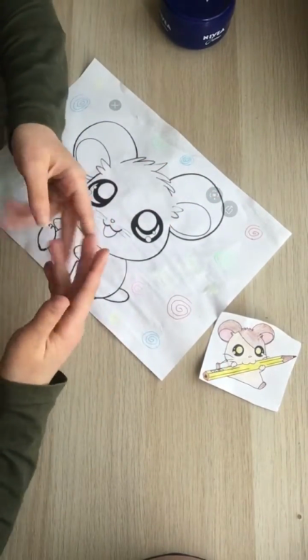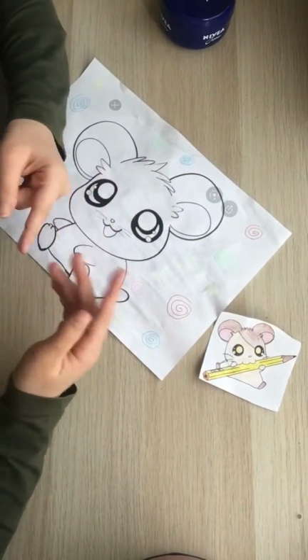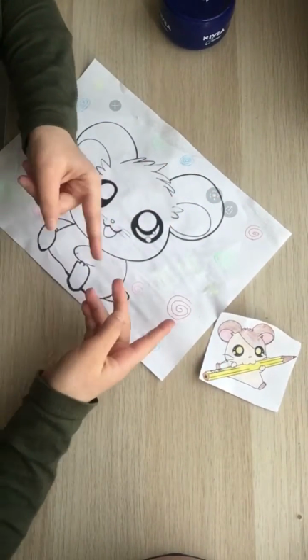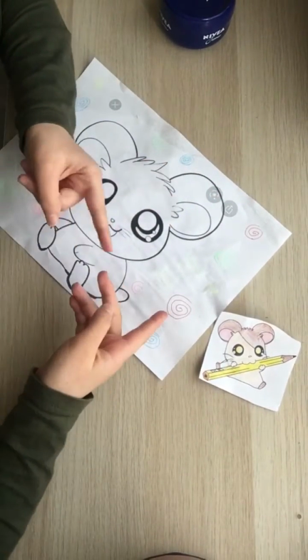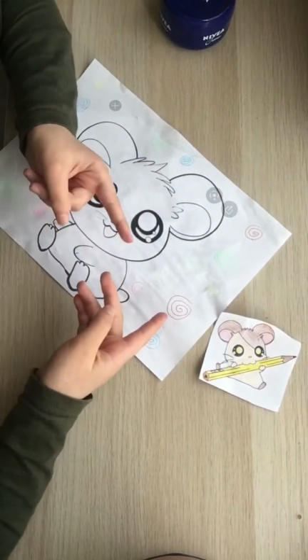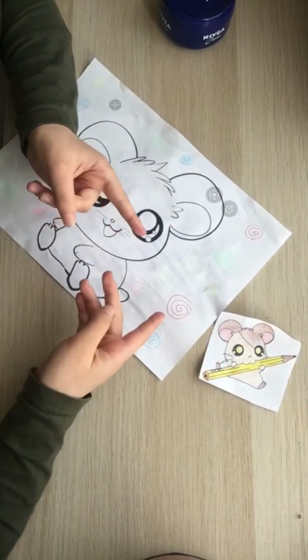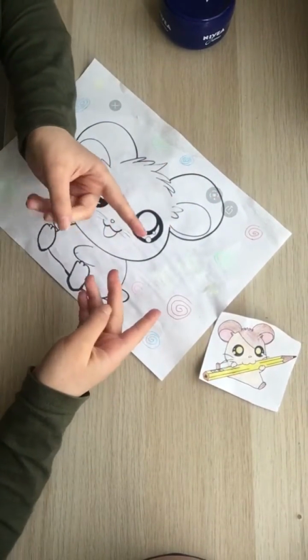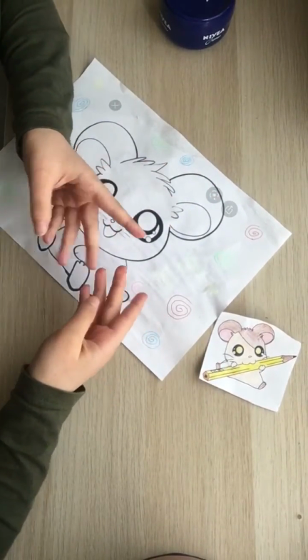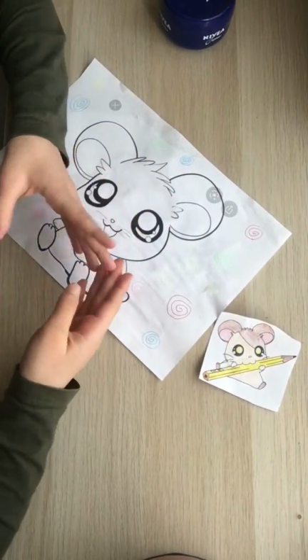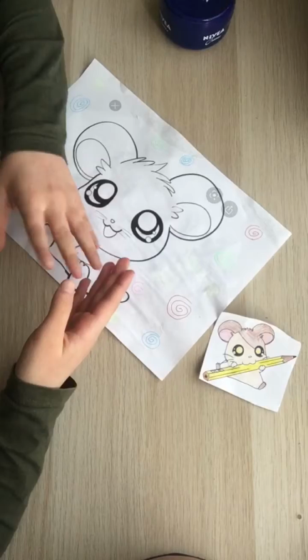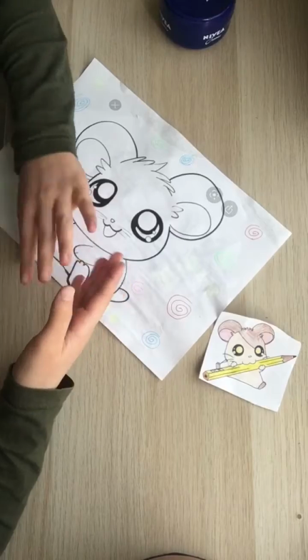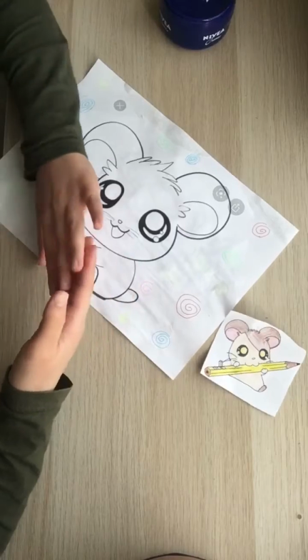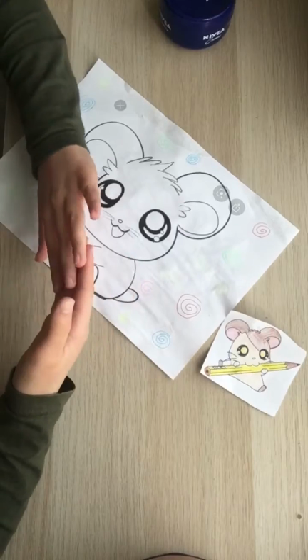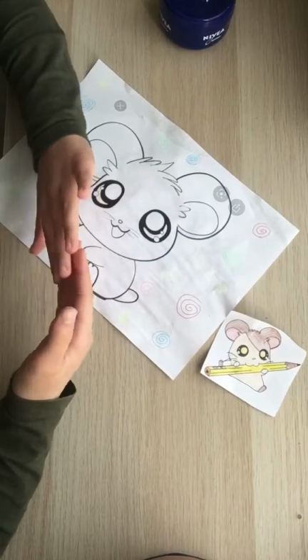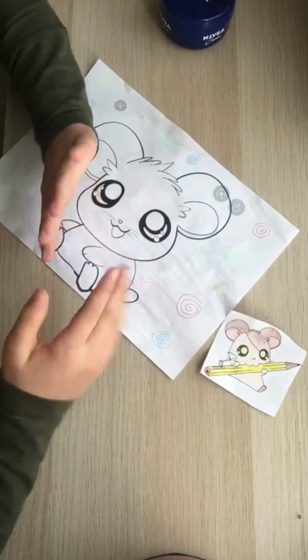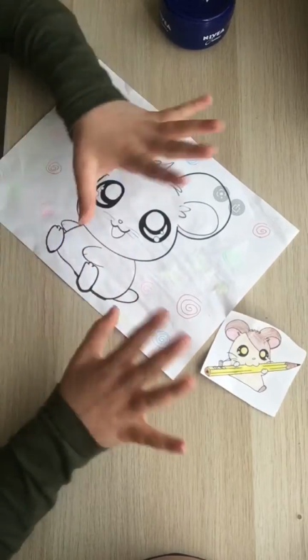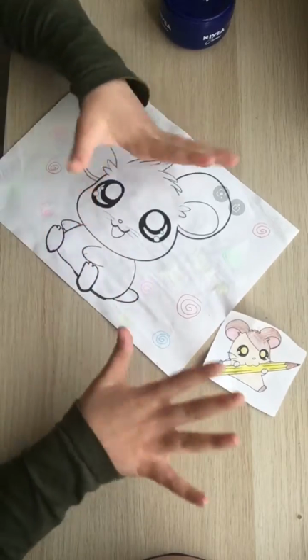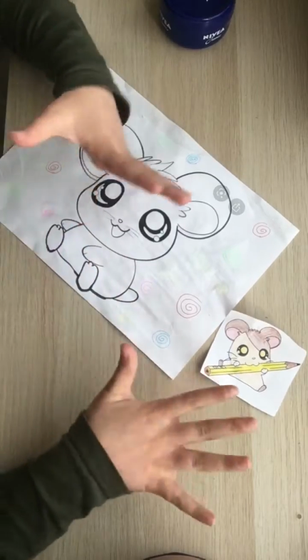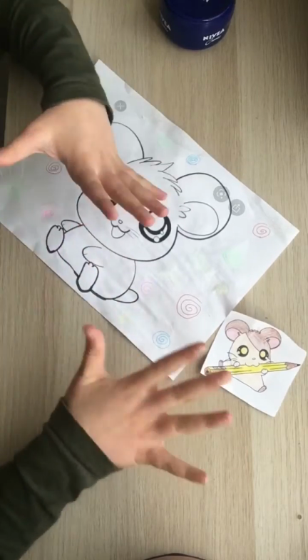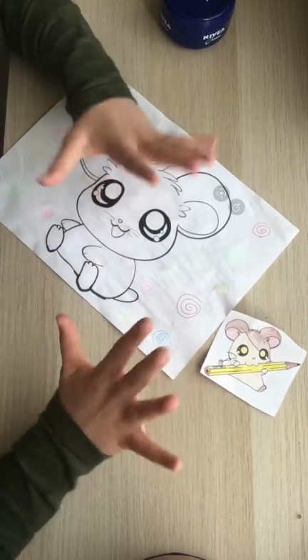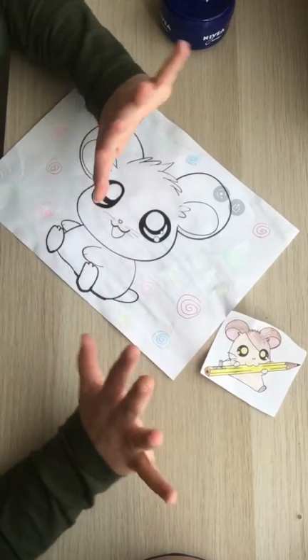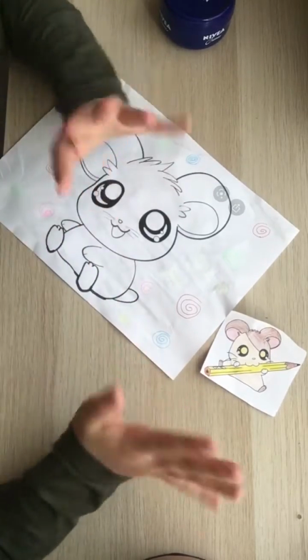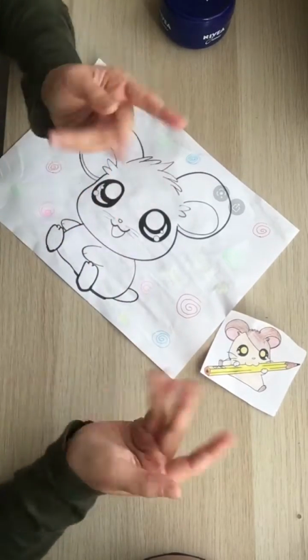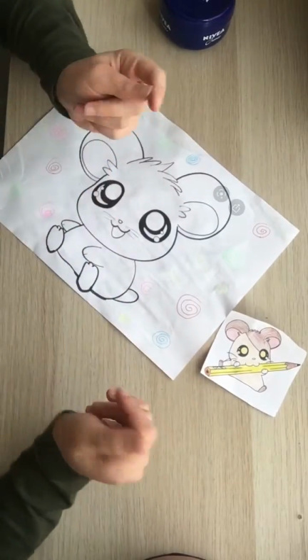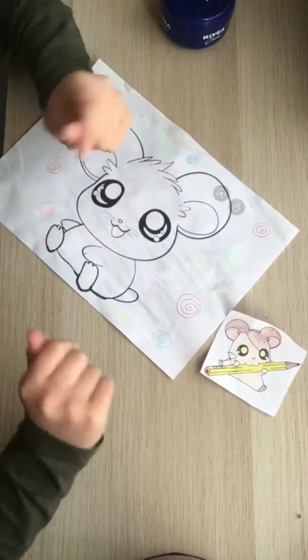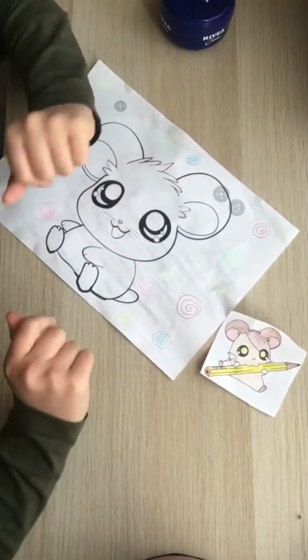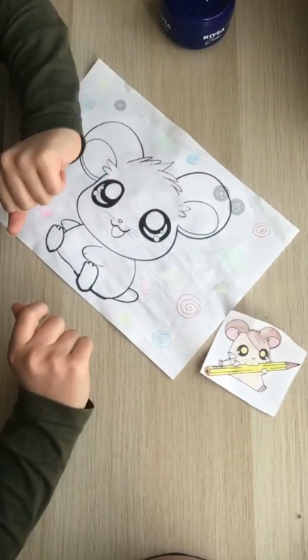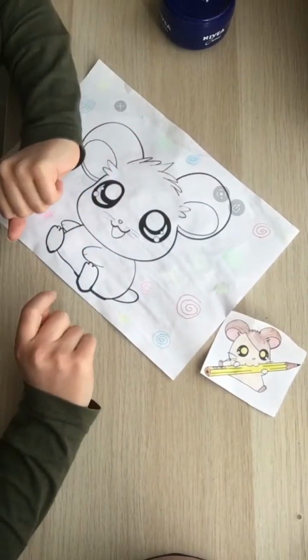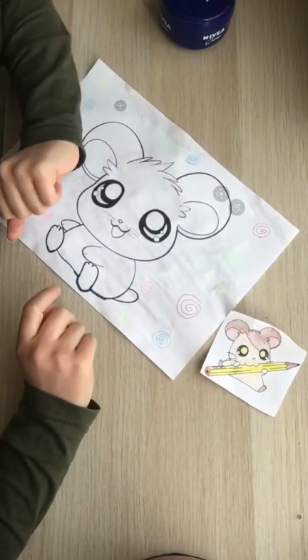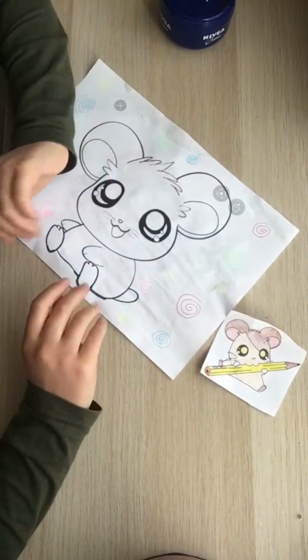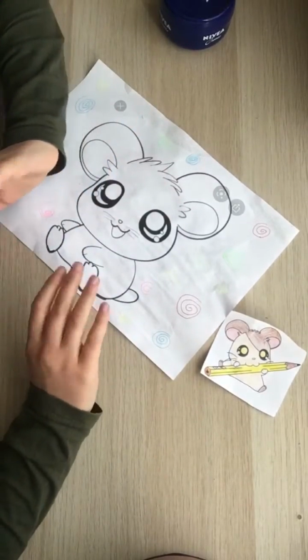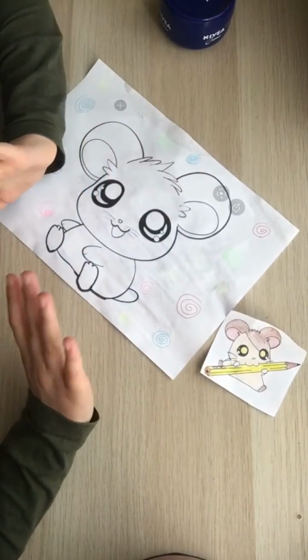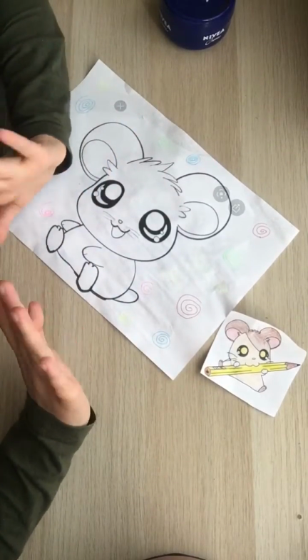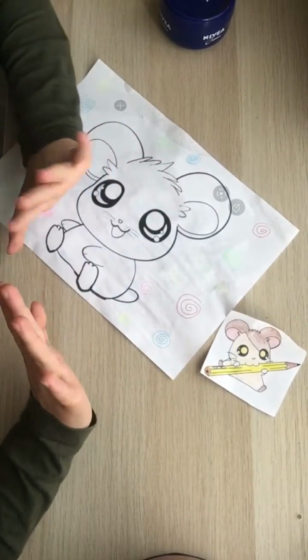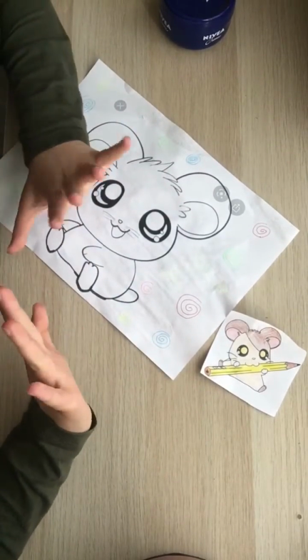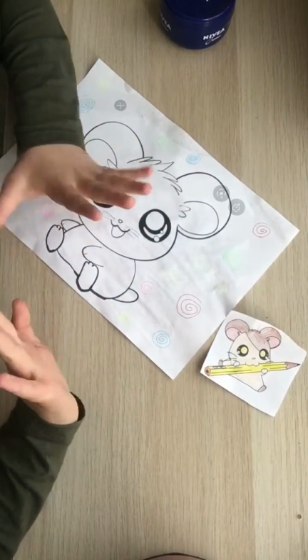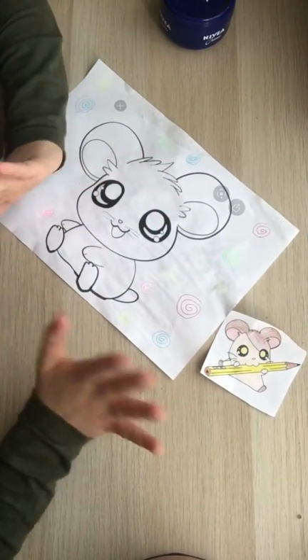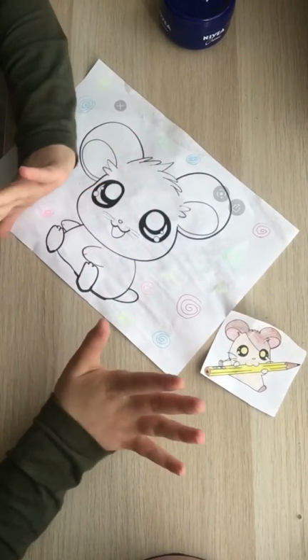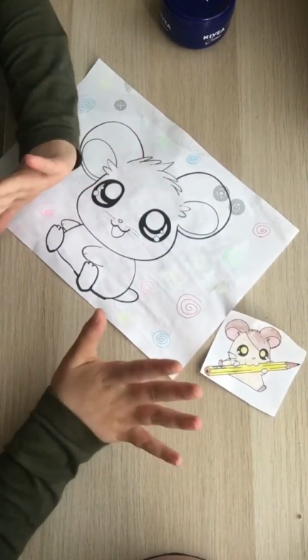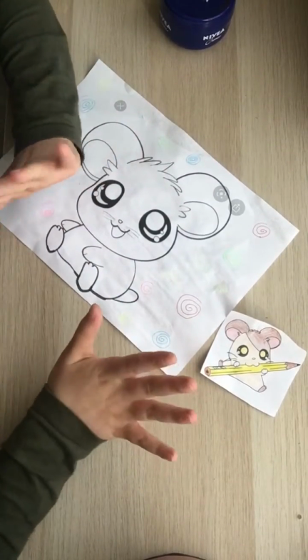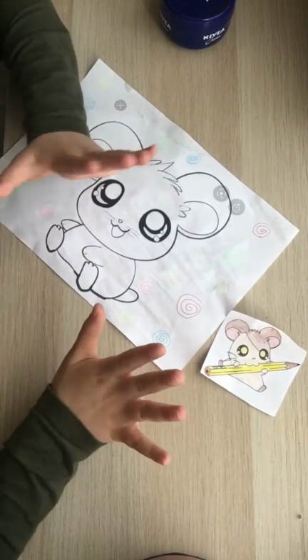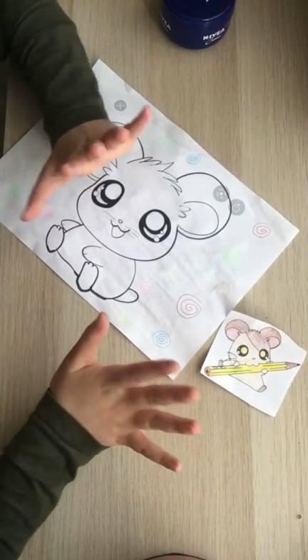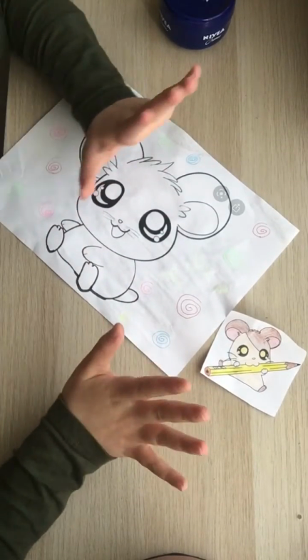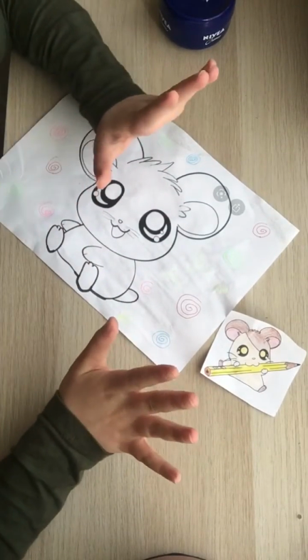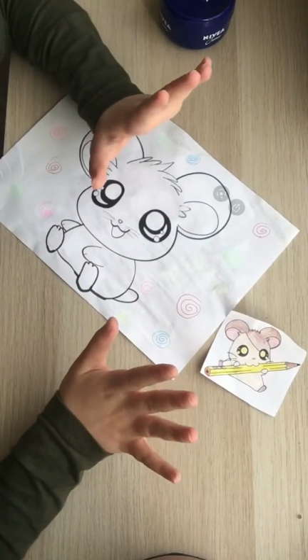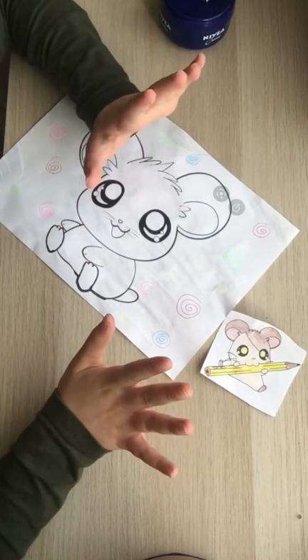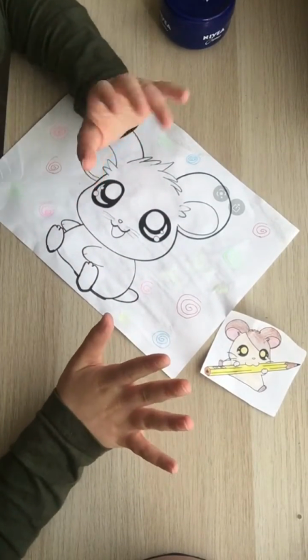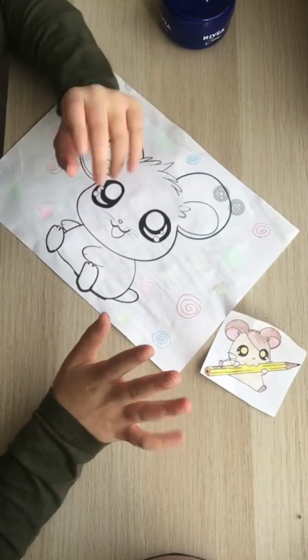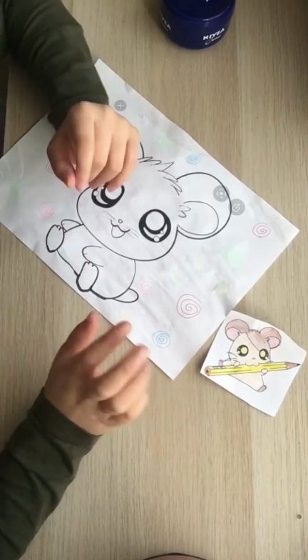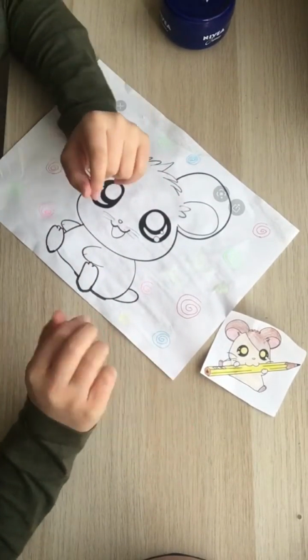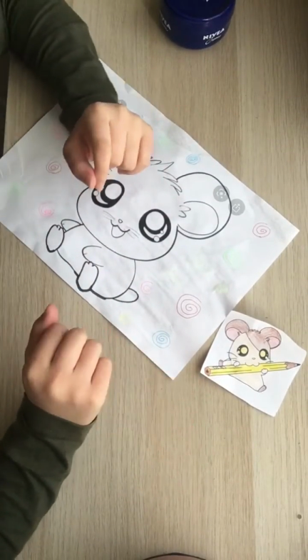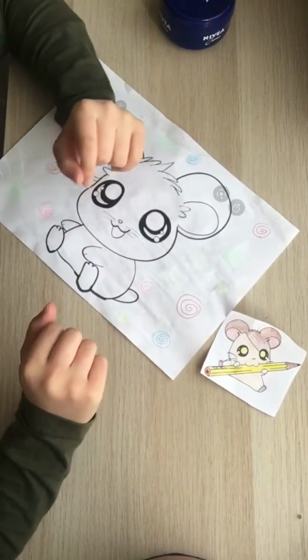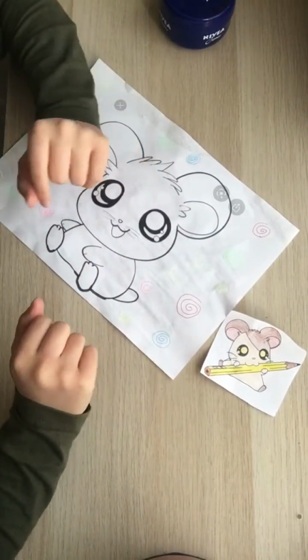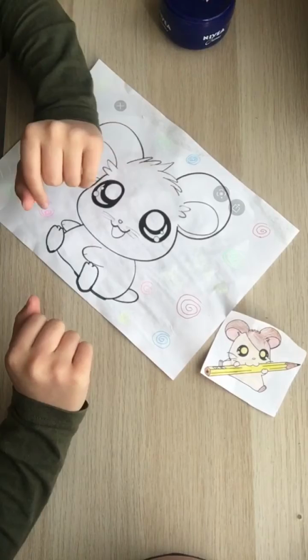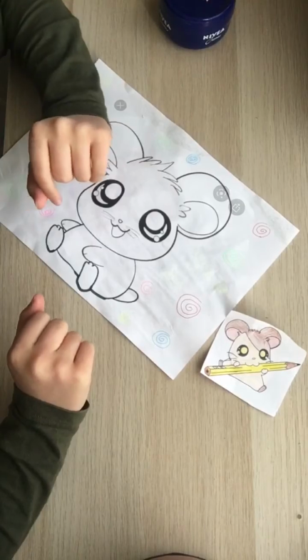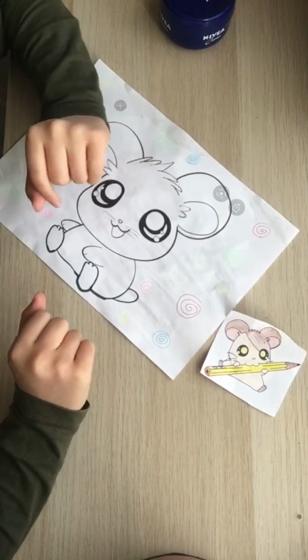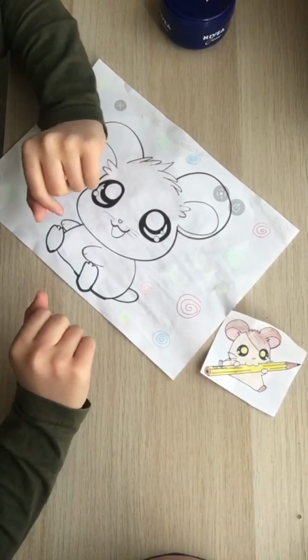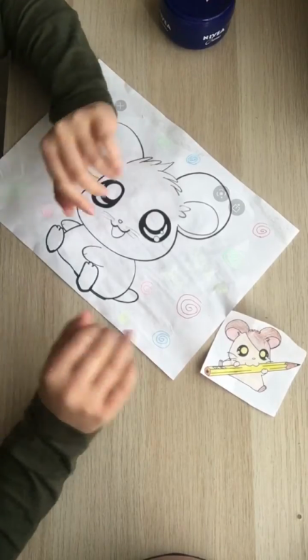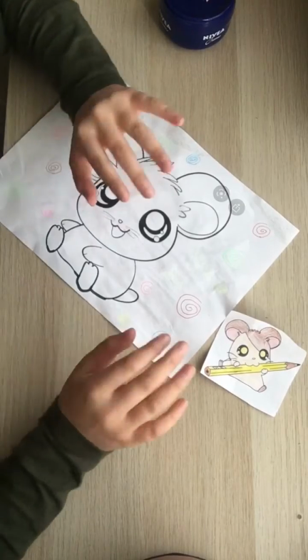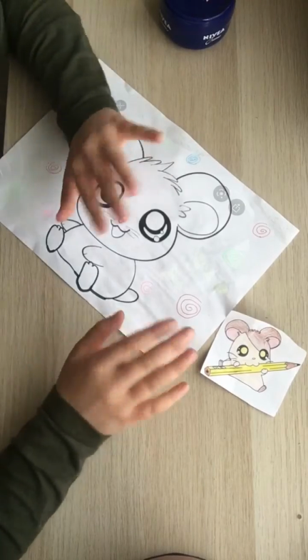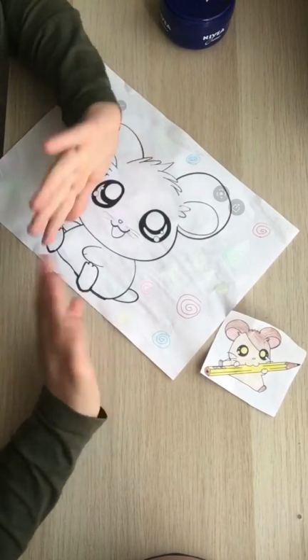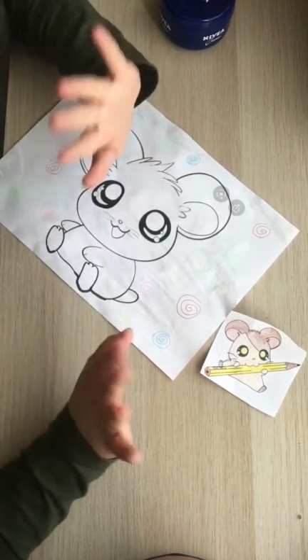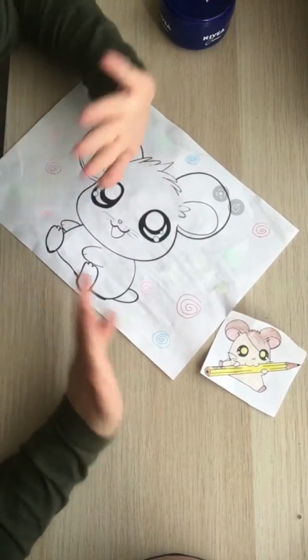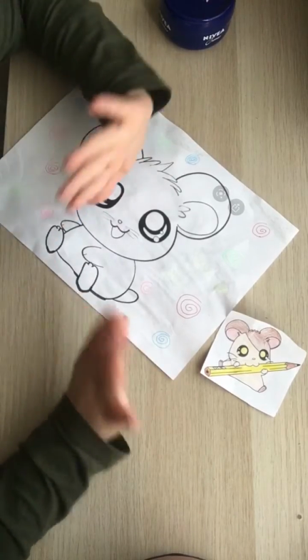Thank you guys for watching this video. If you liked it, please like and subscribe and I'll make you some more hamster videos or different kinds of videos. Bye guys!